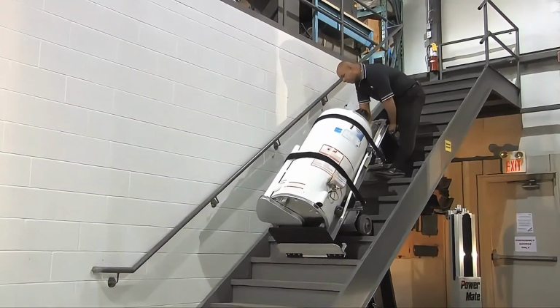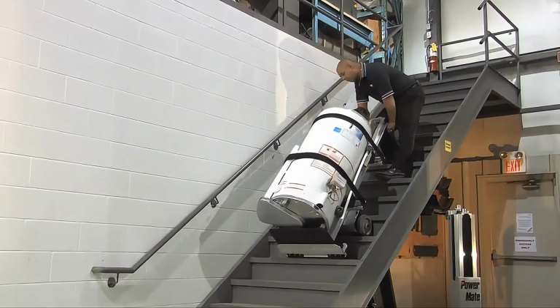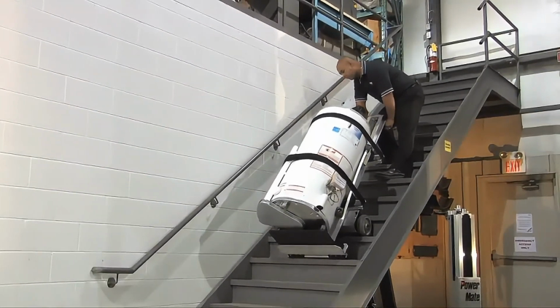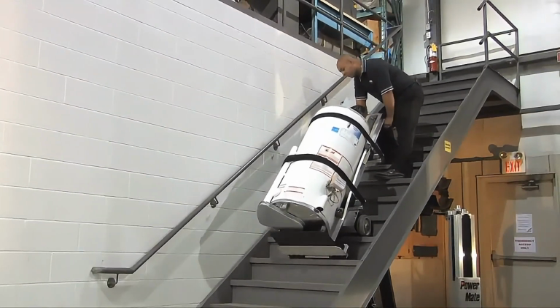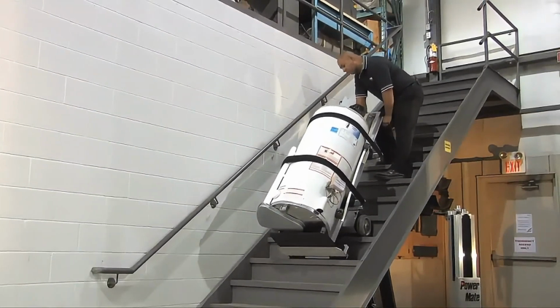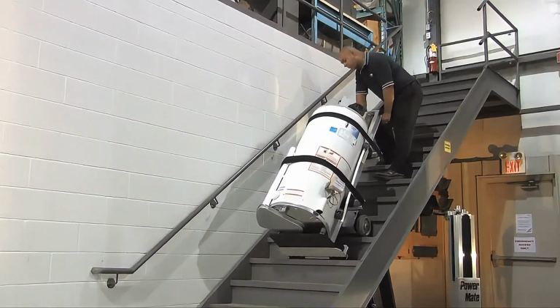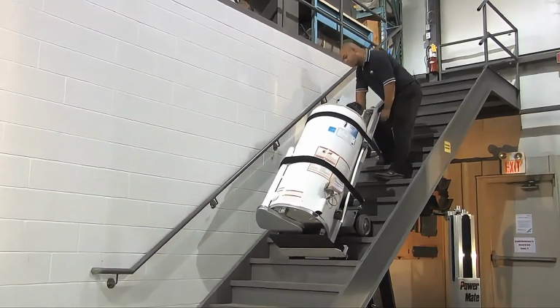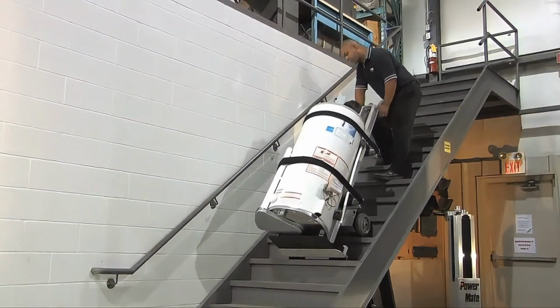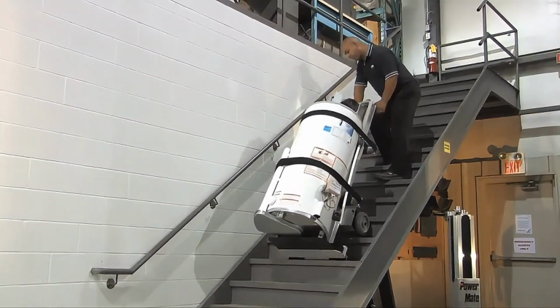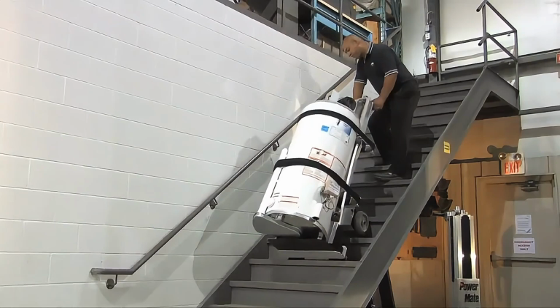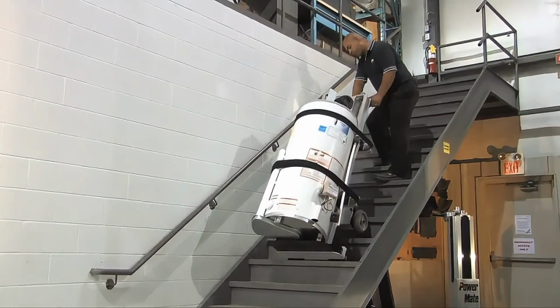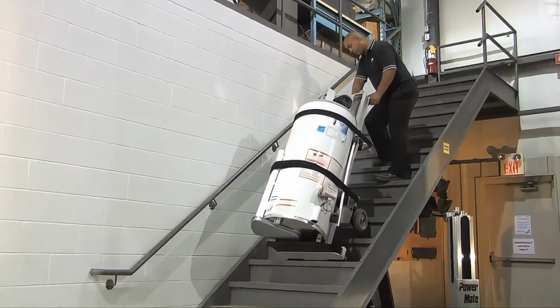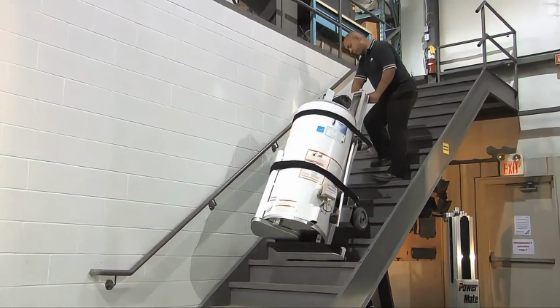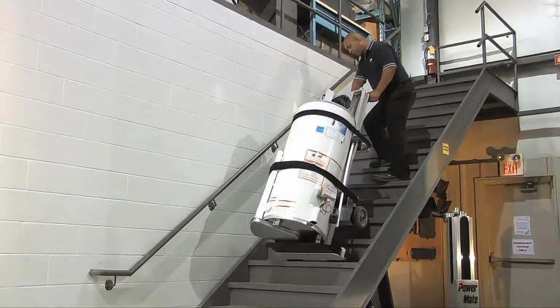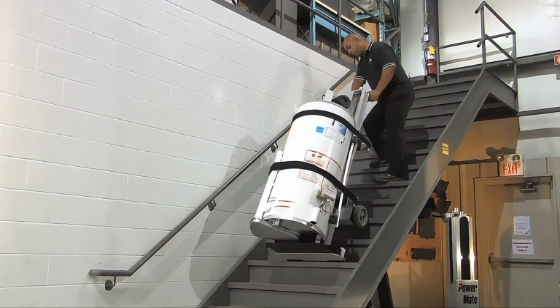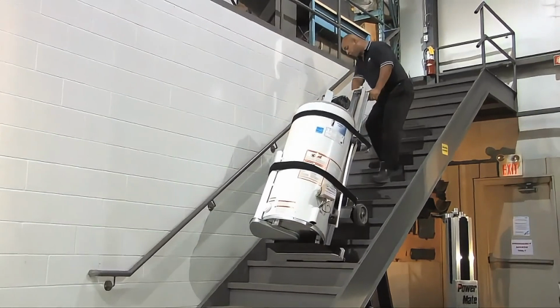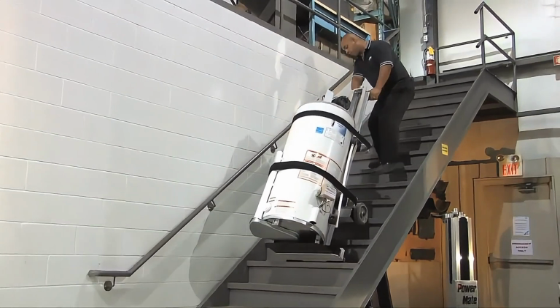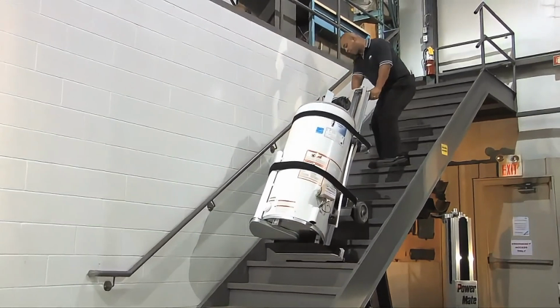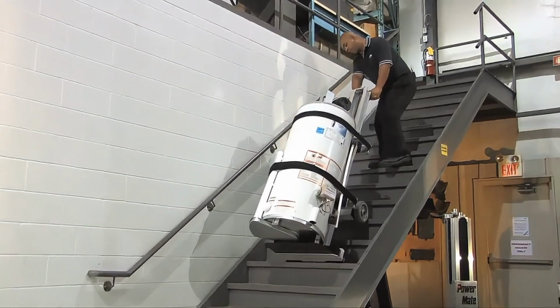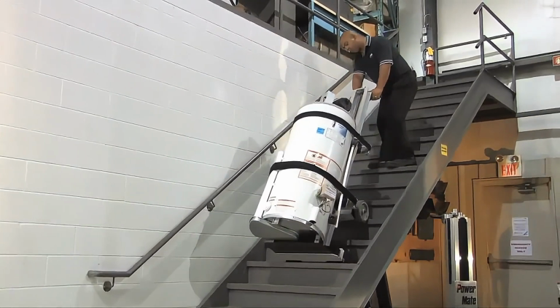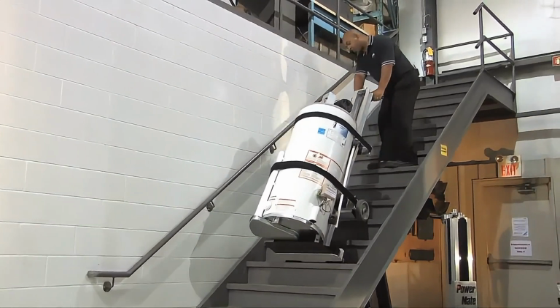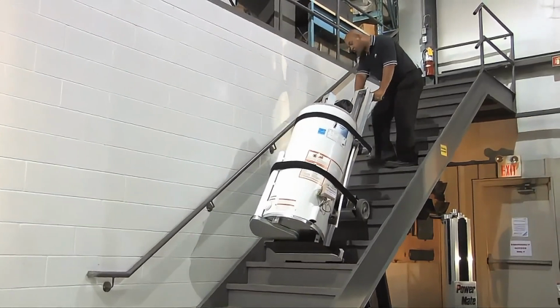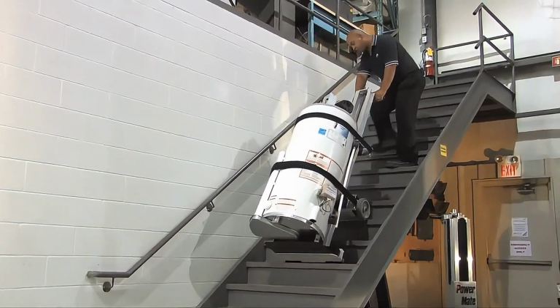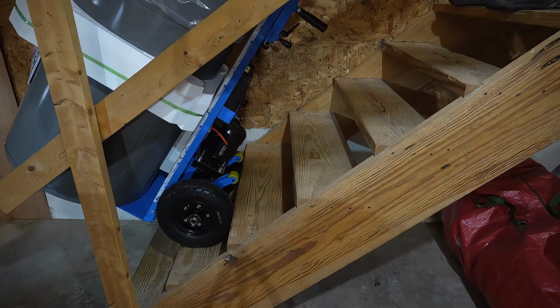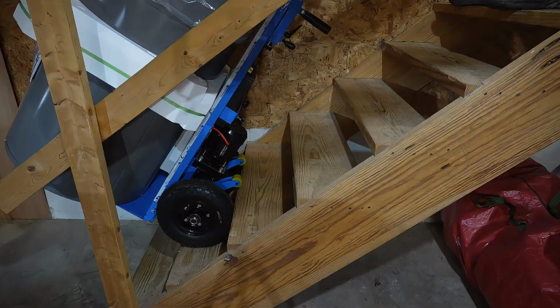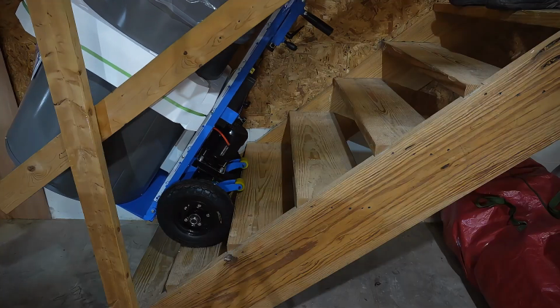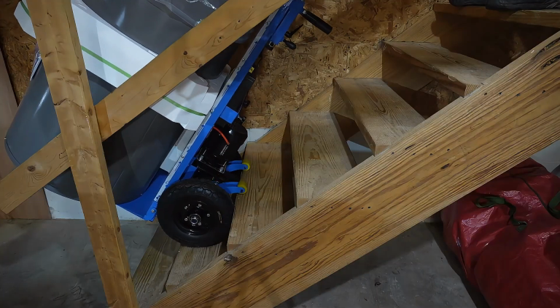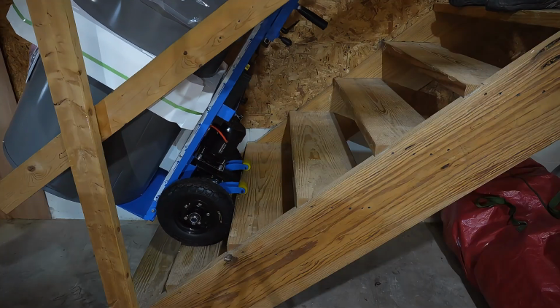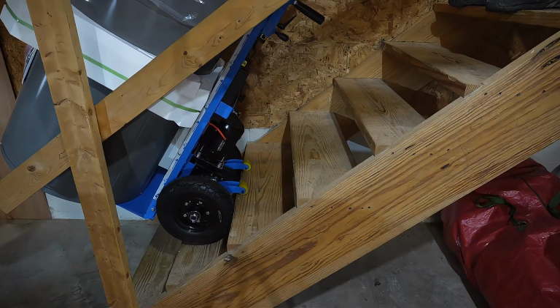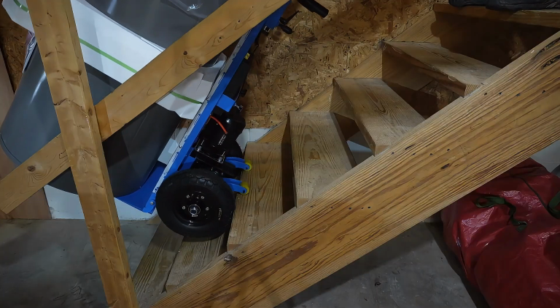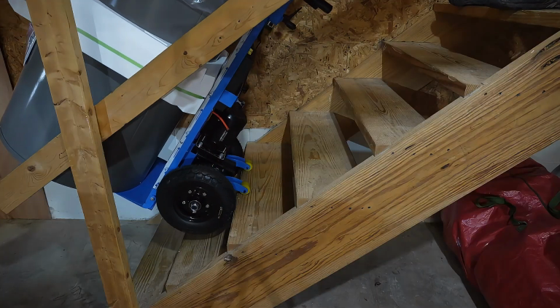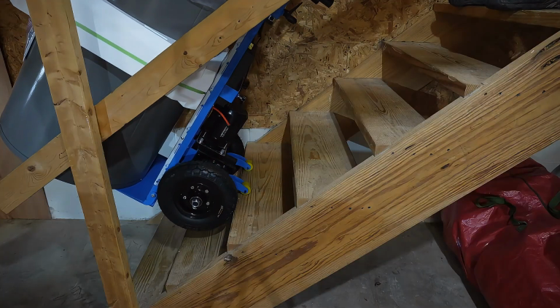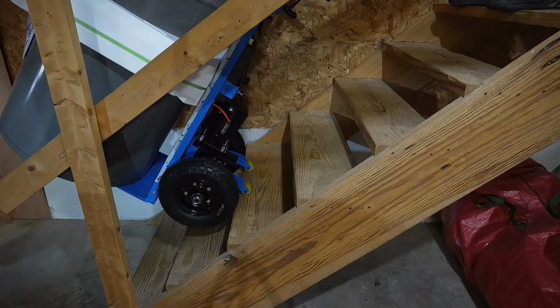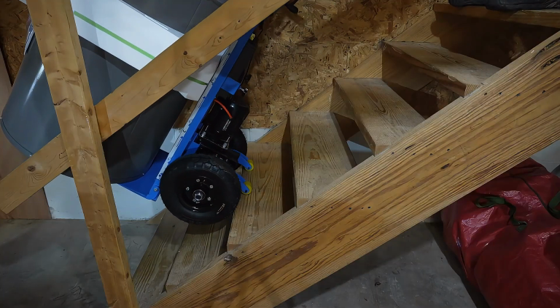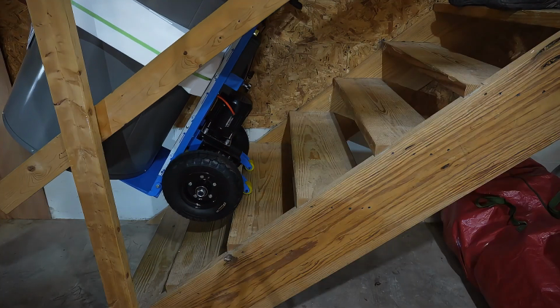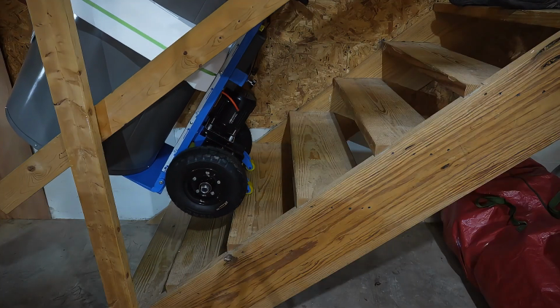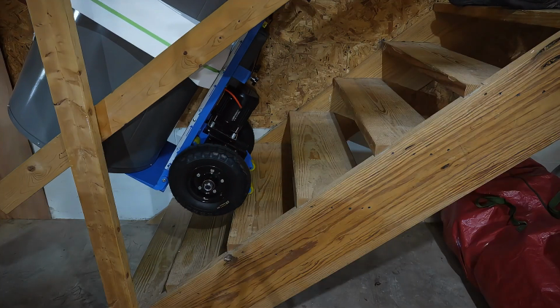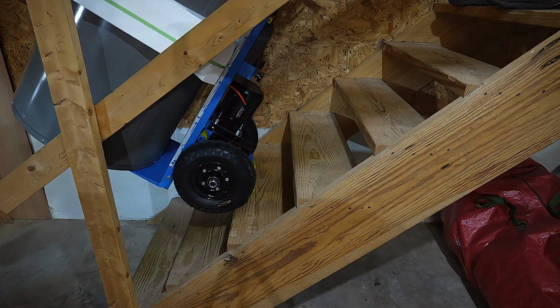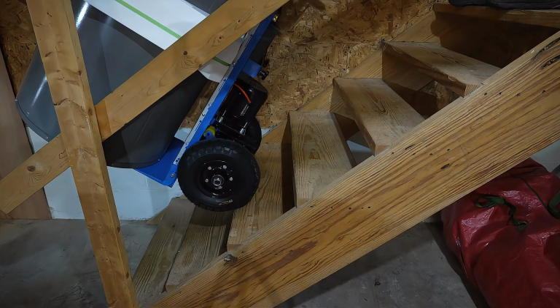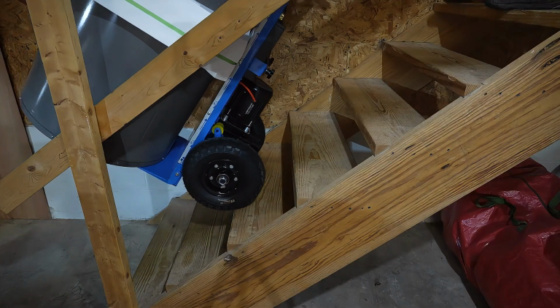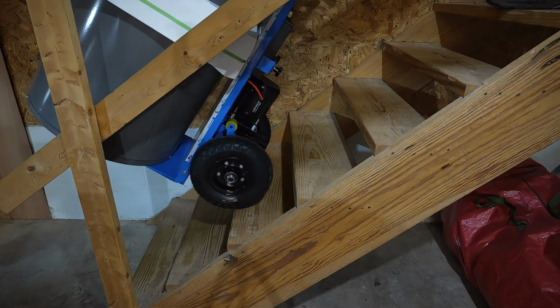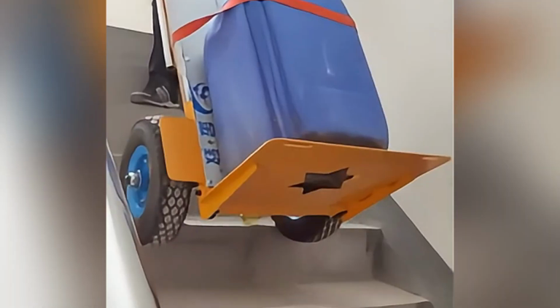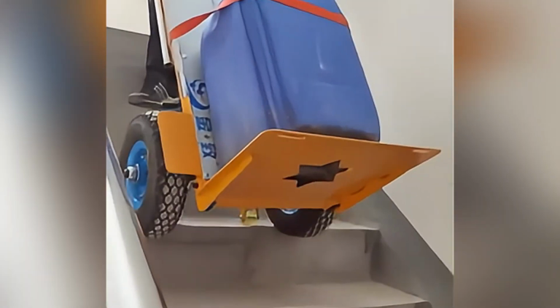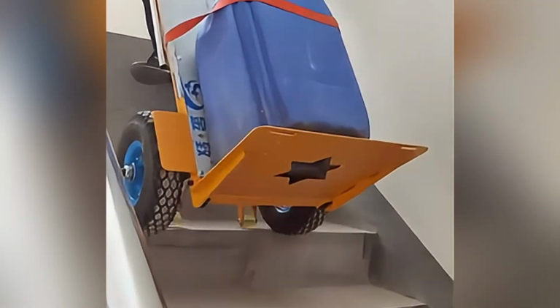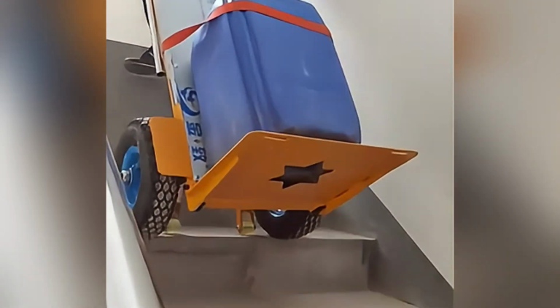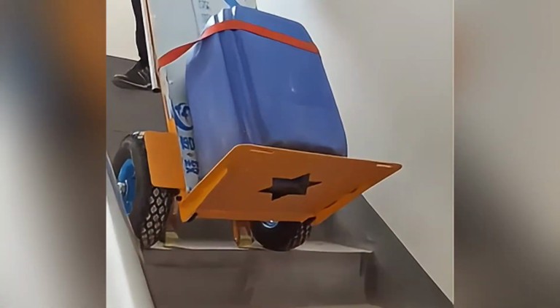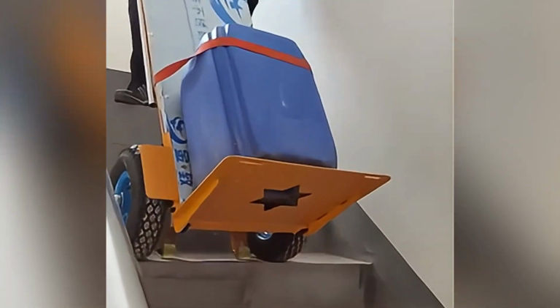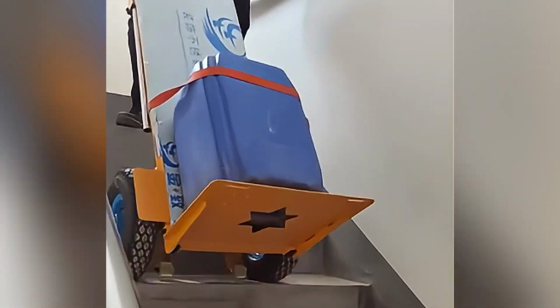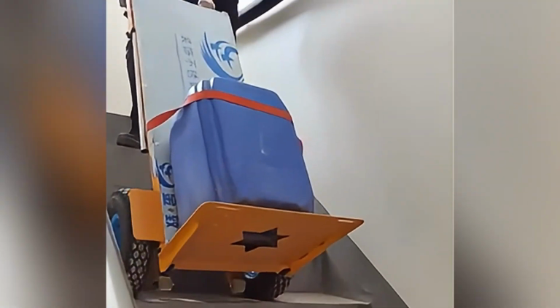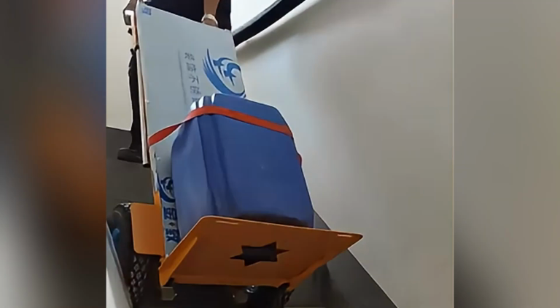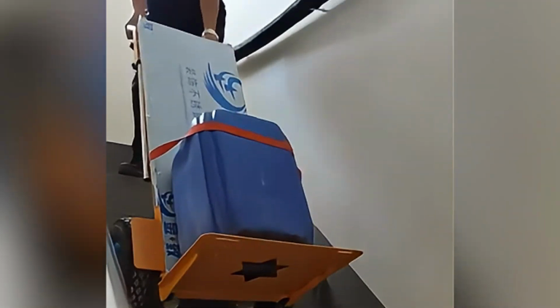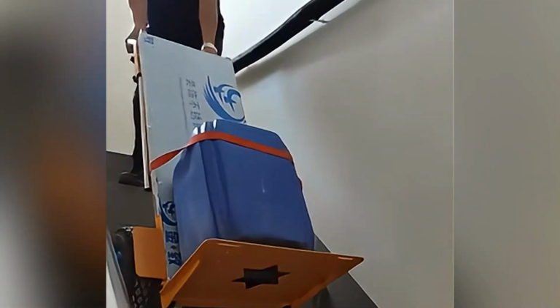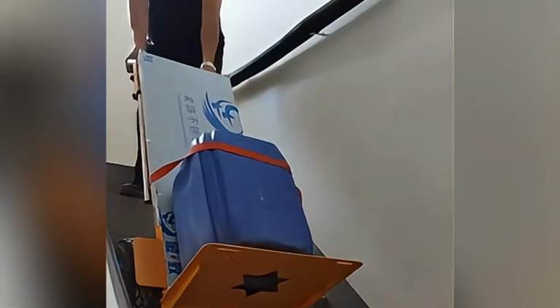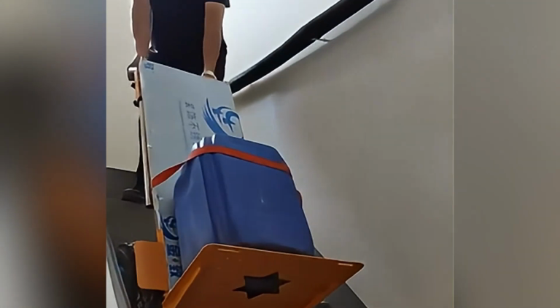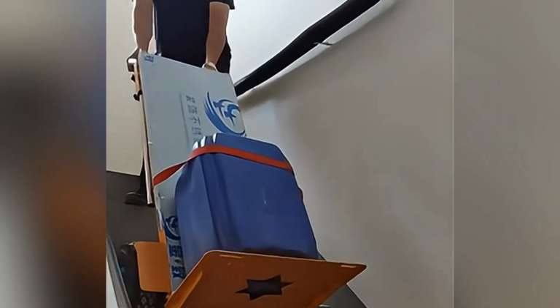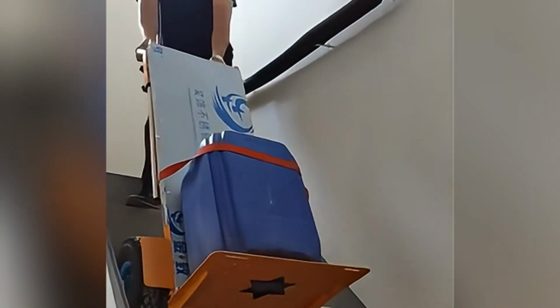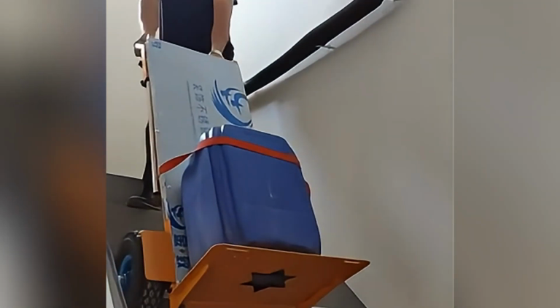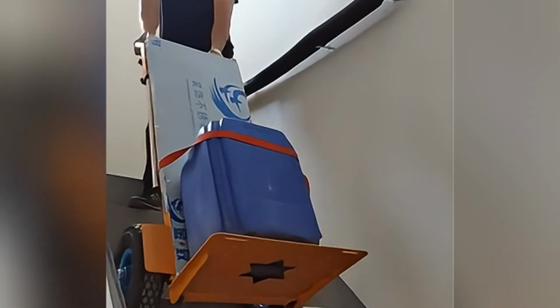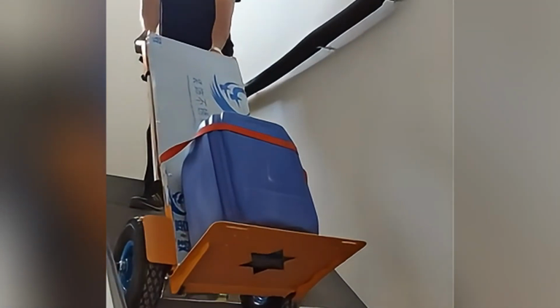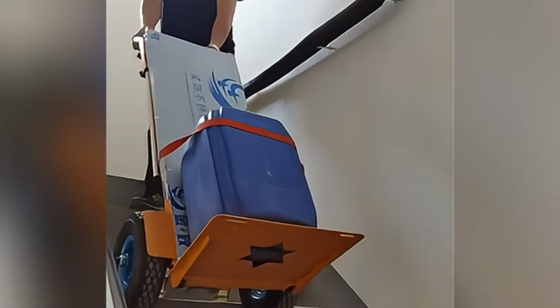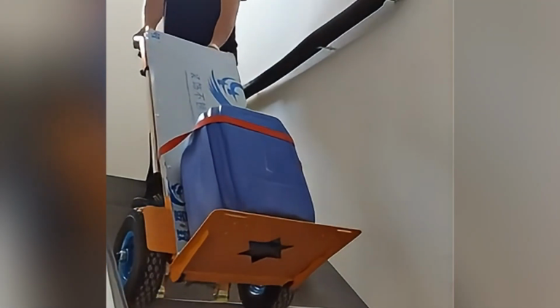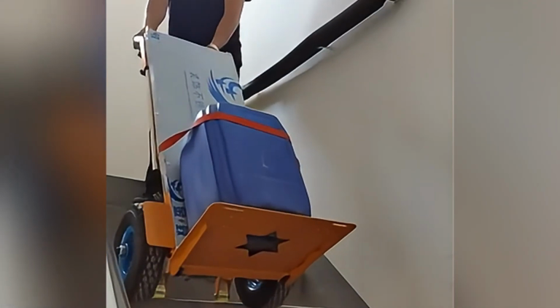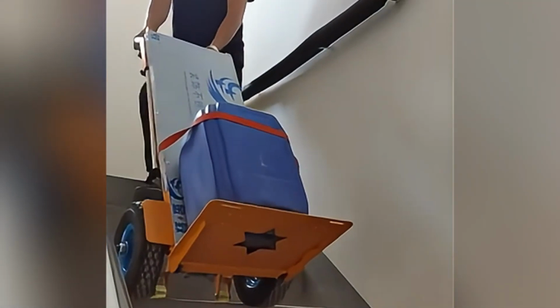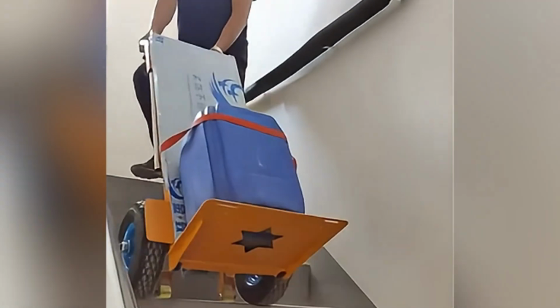This adjustable heavy-duty two-wheel stair climber allows you to easily climb up to the floor and solve the trouble of taking things from high places.